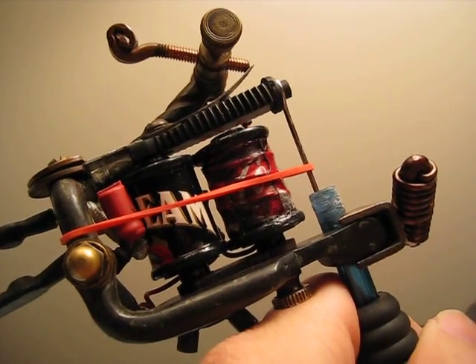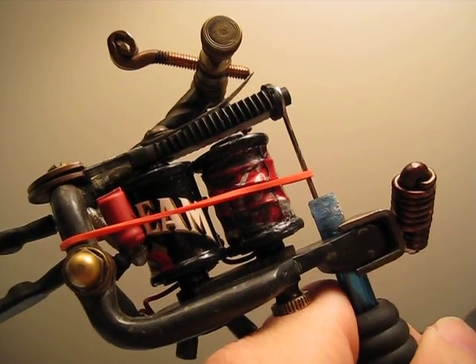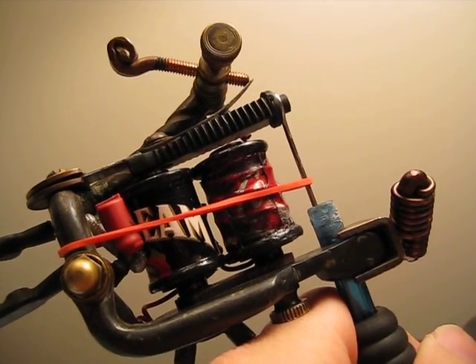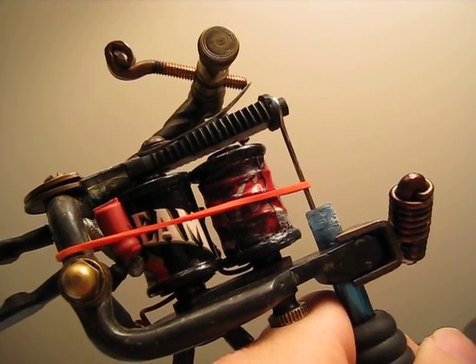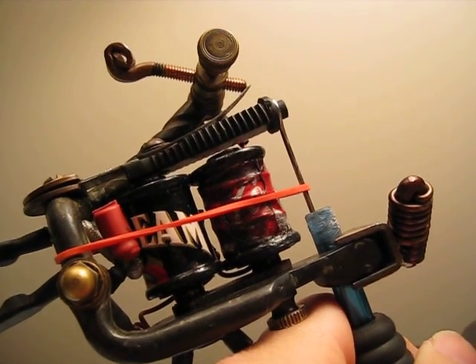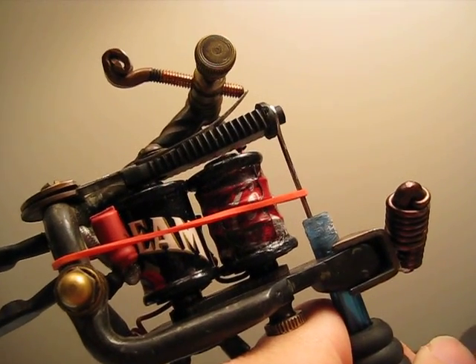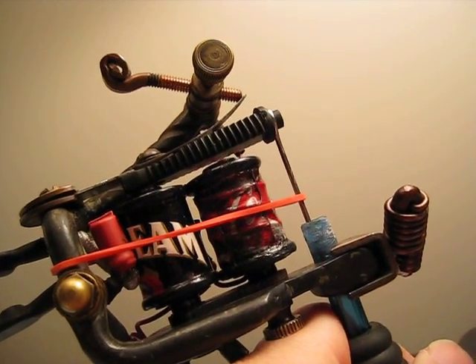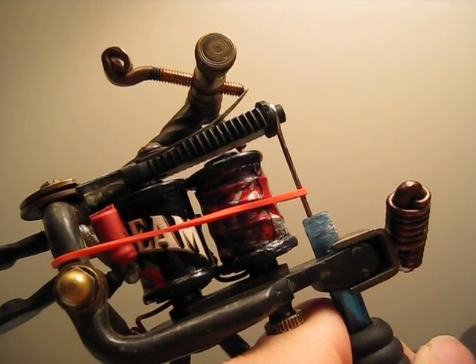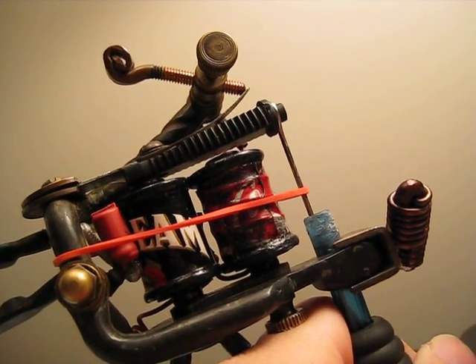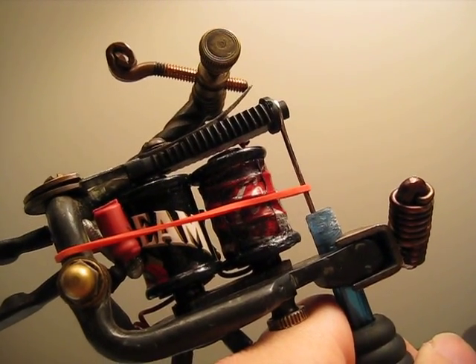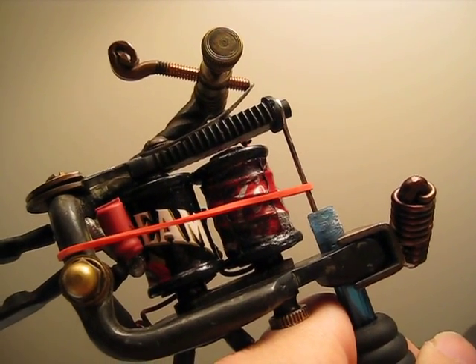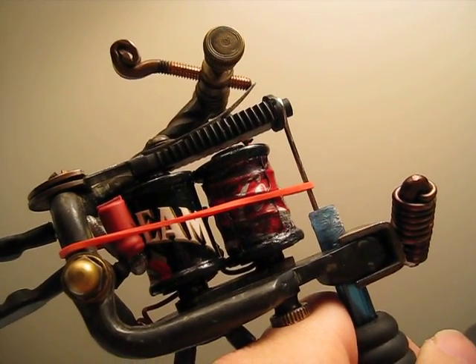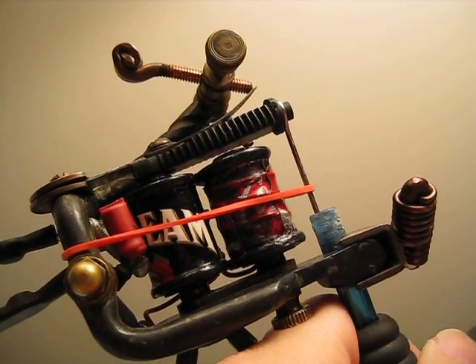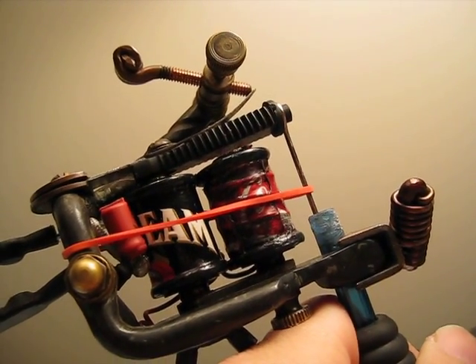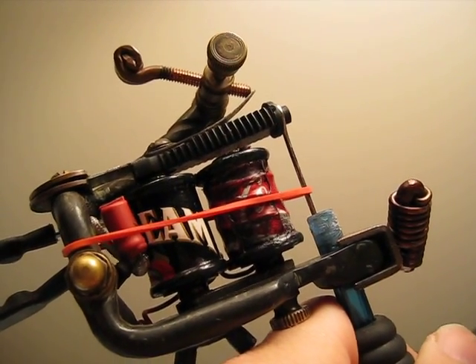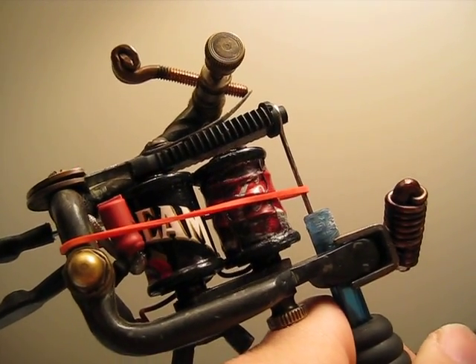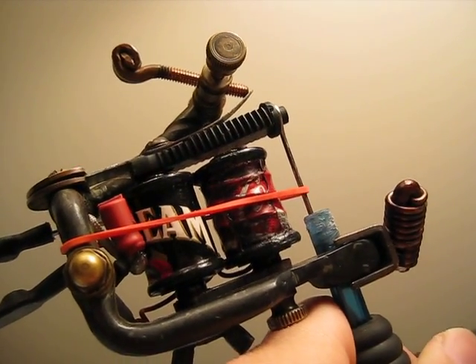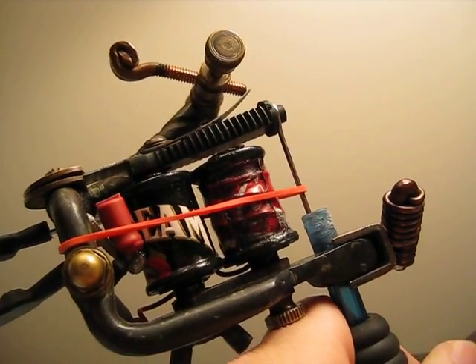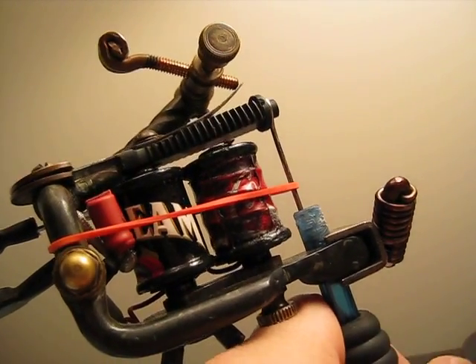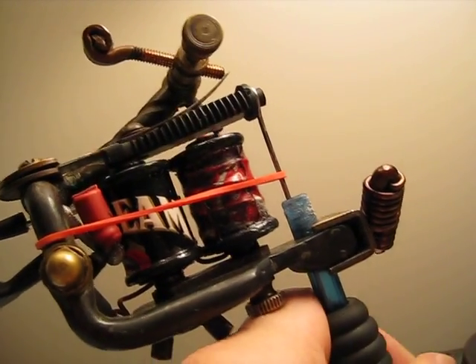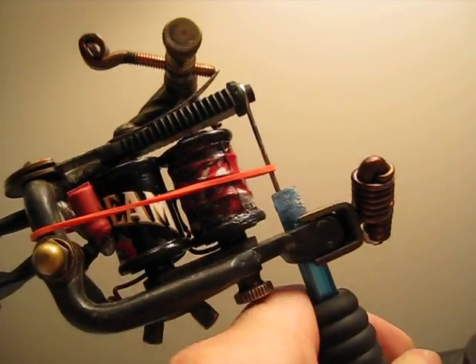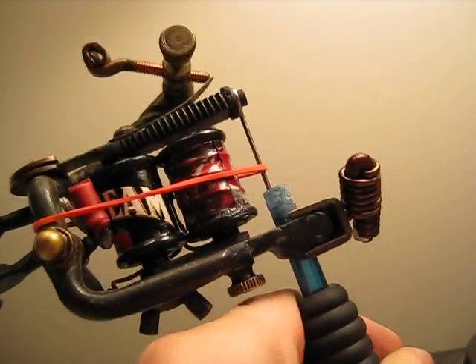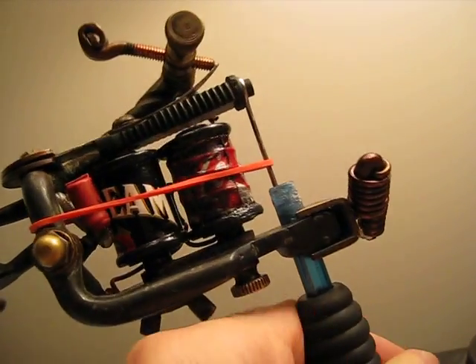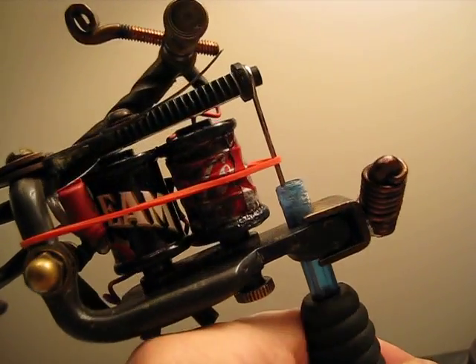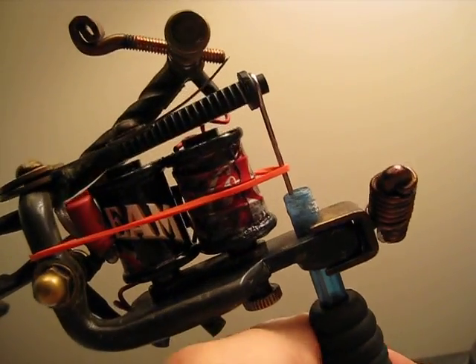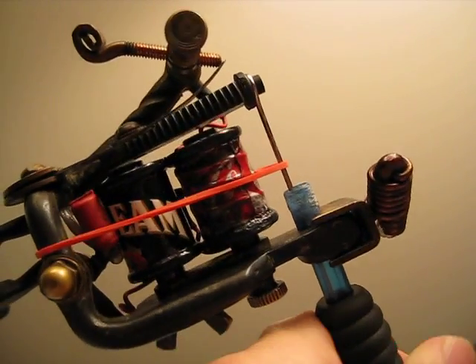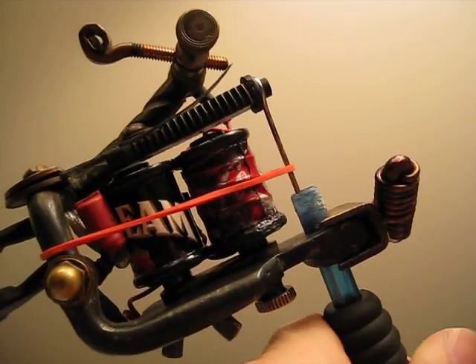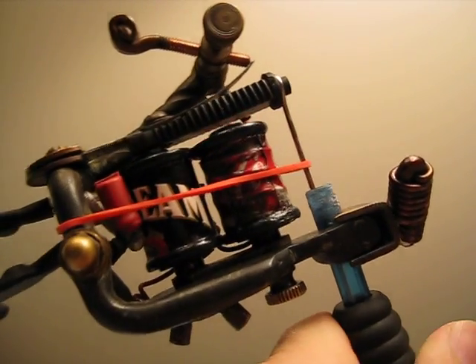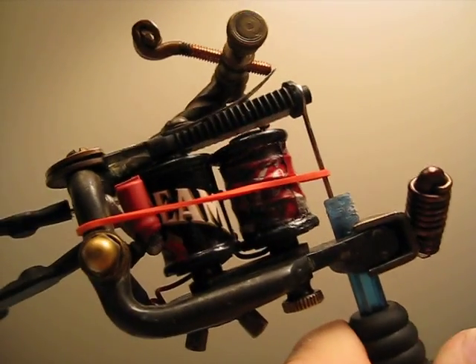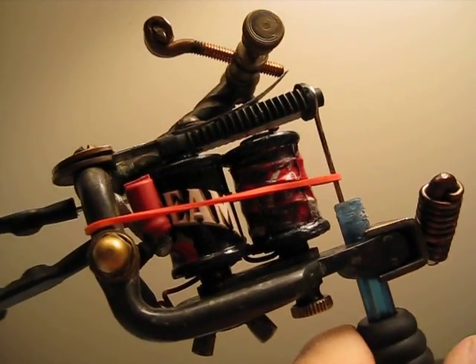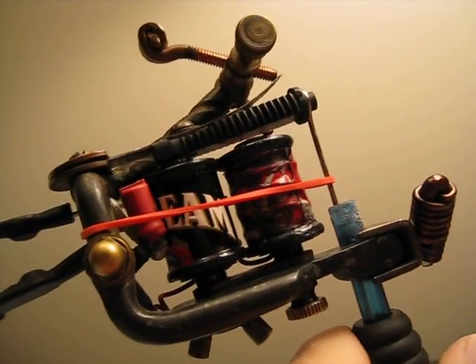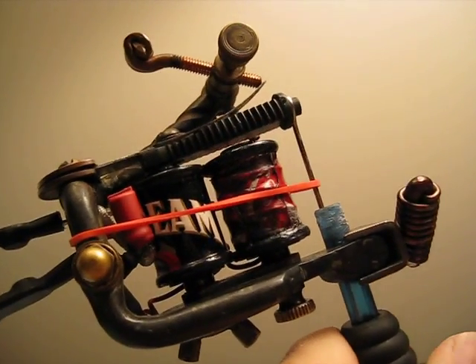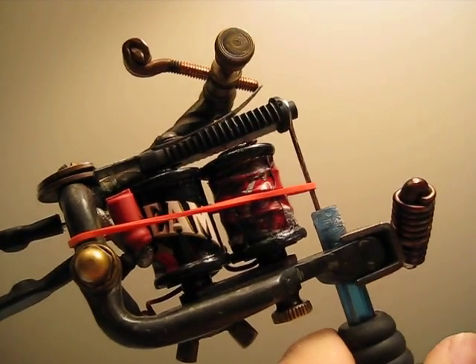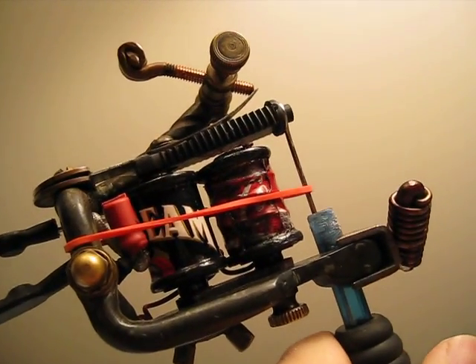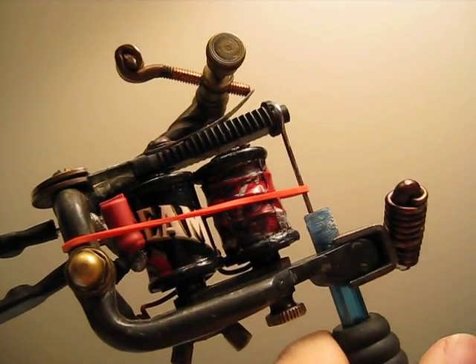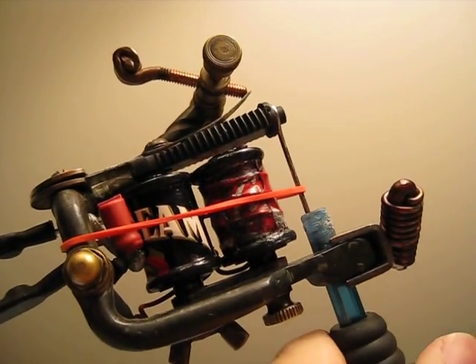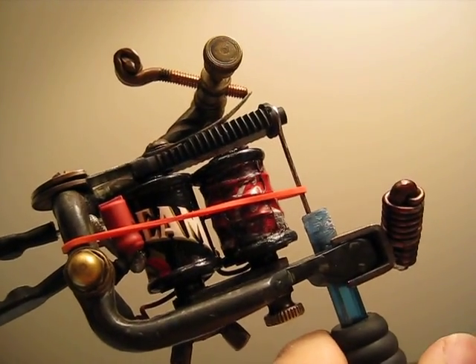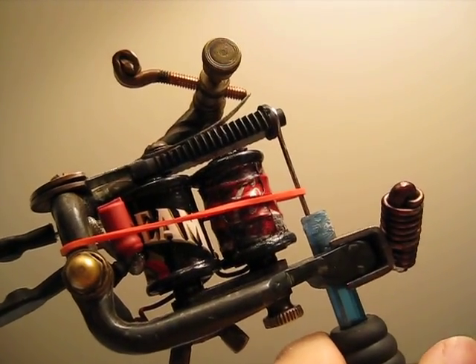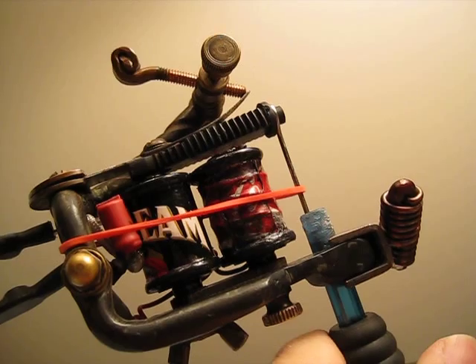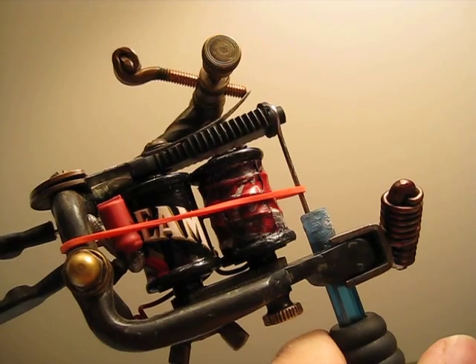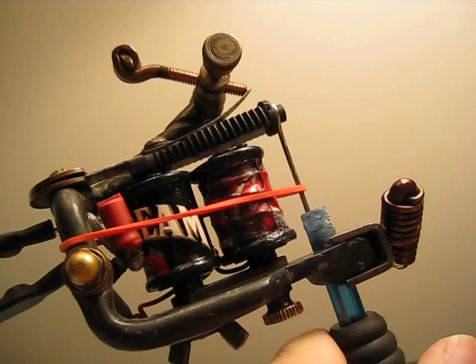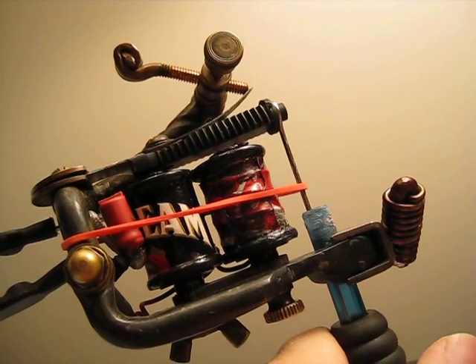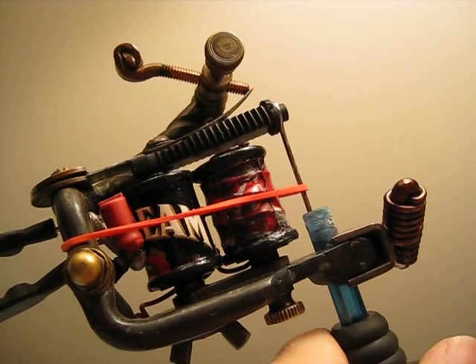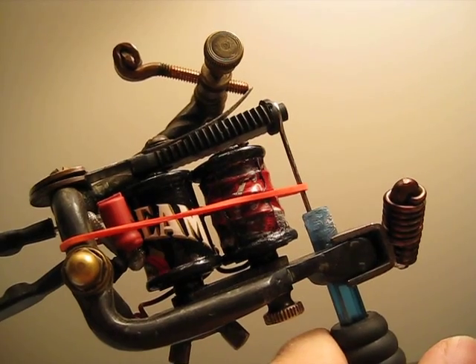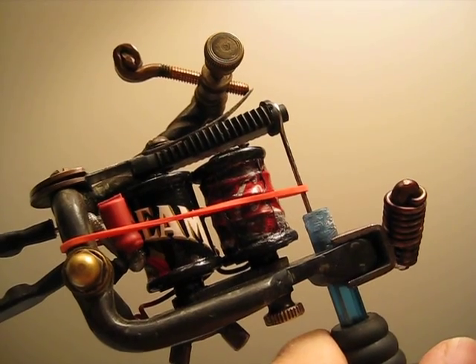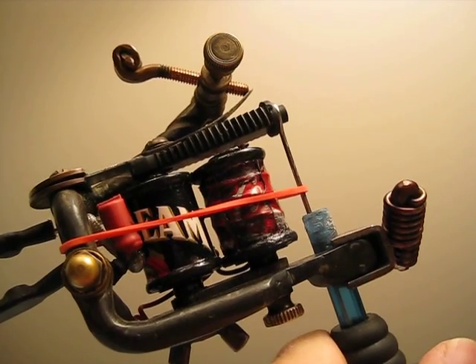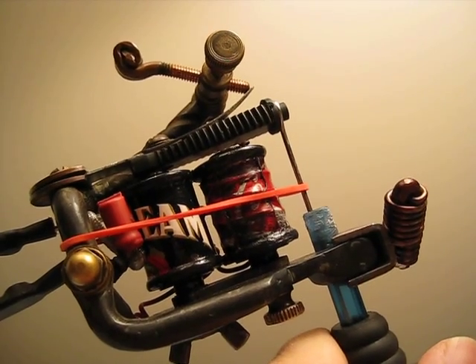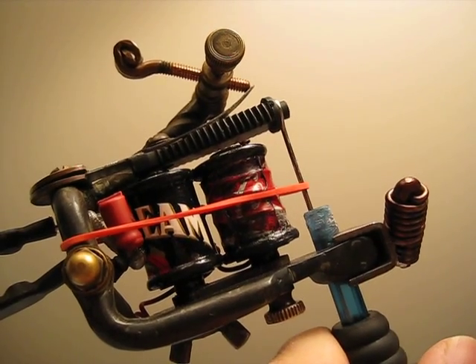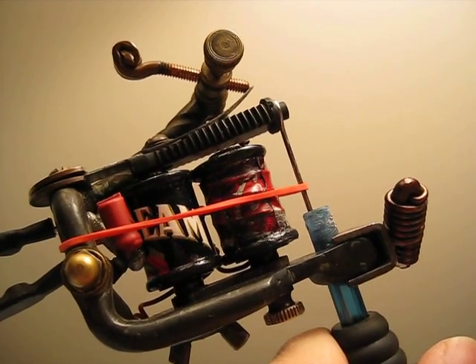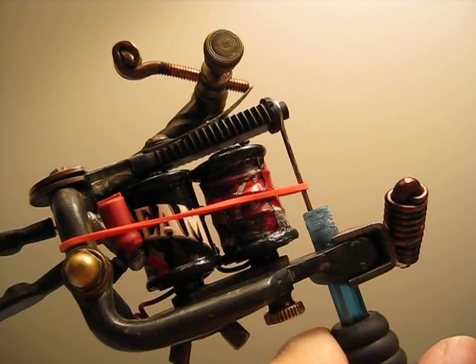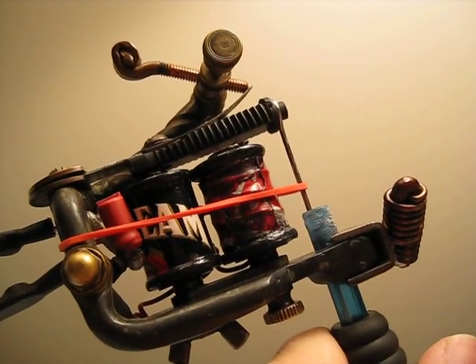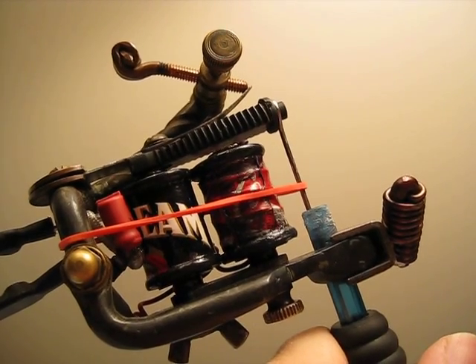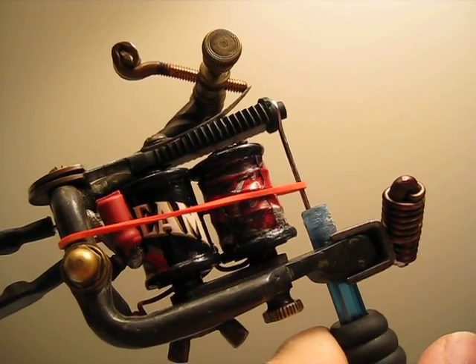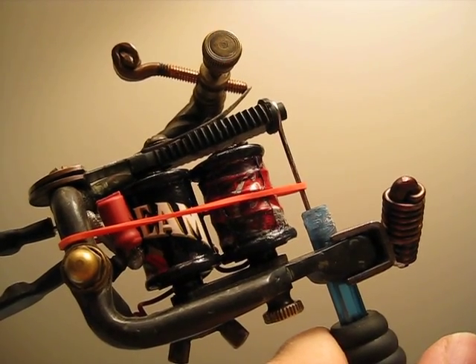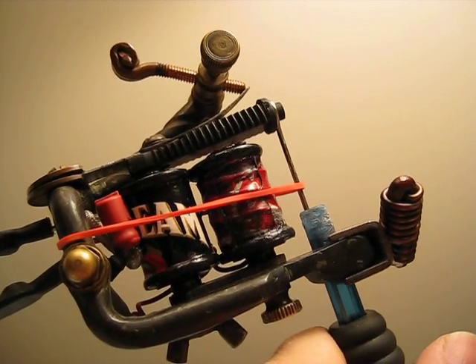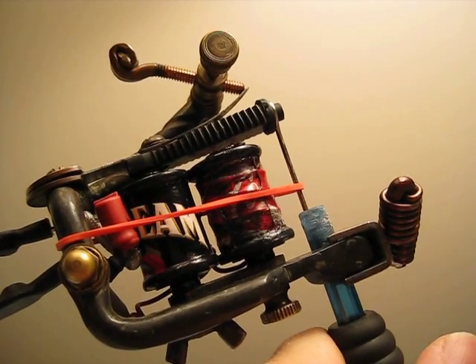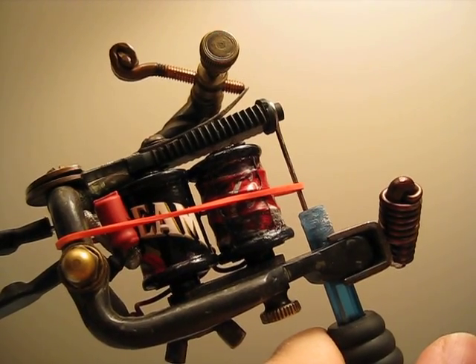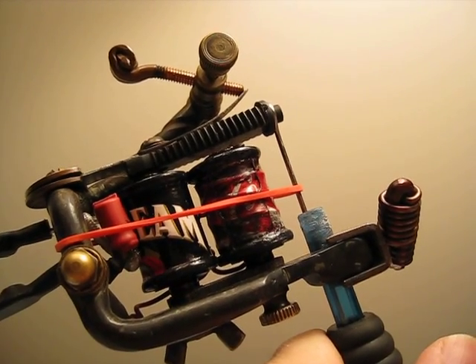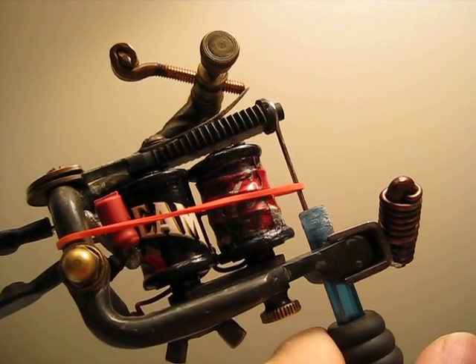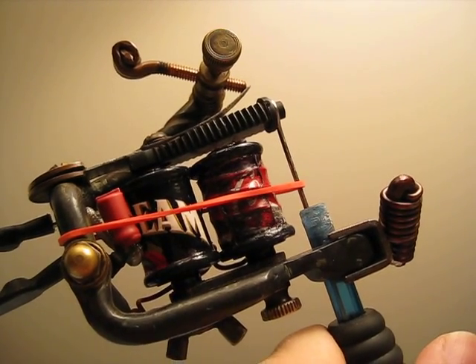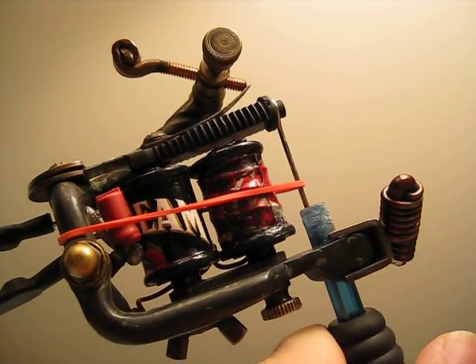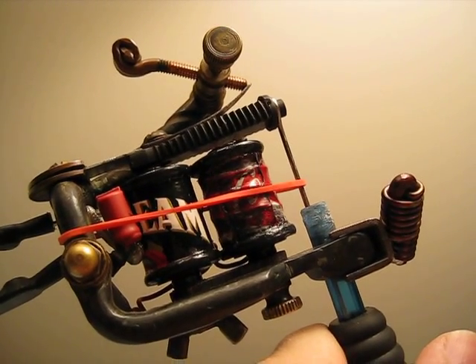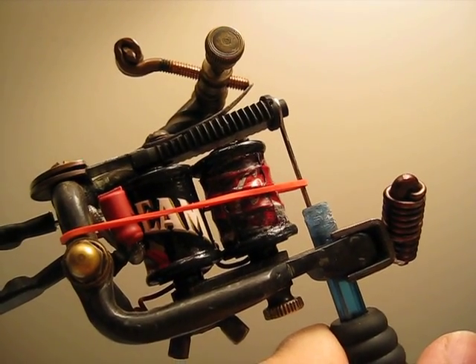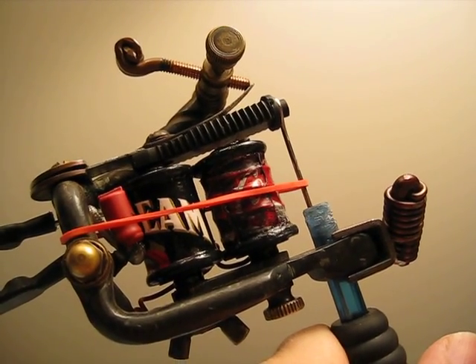Here's a Friday night machine. It's got beam and coat coils, 10 wrap on the back, 10 and a half on the front.